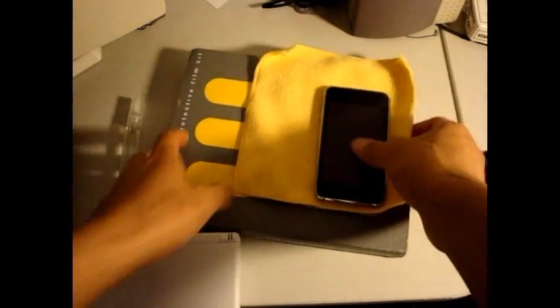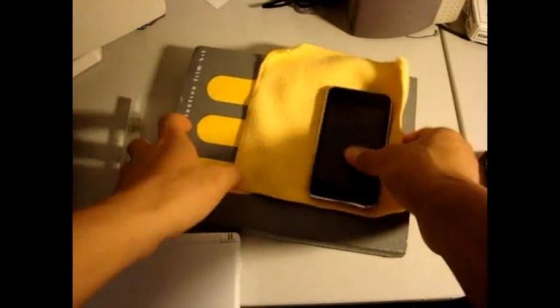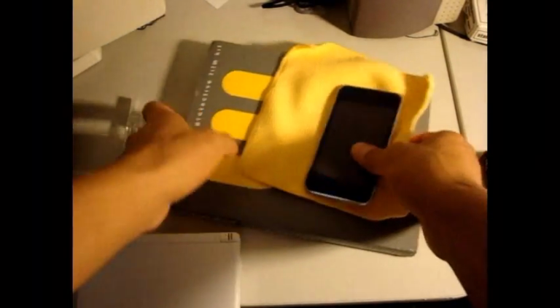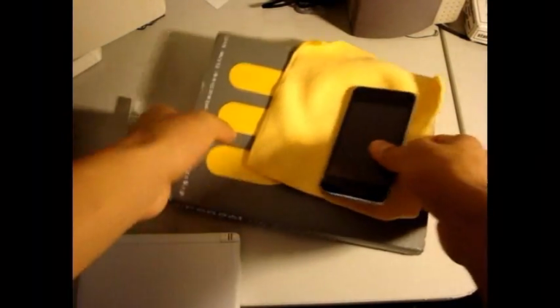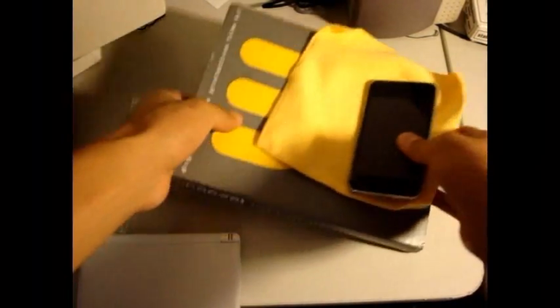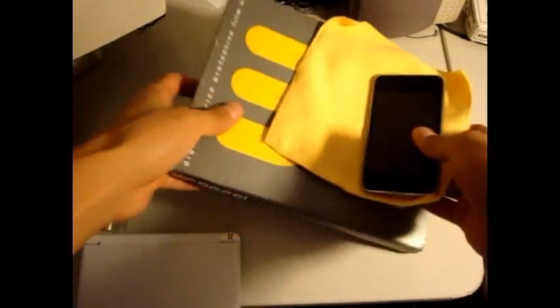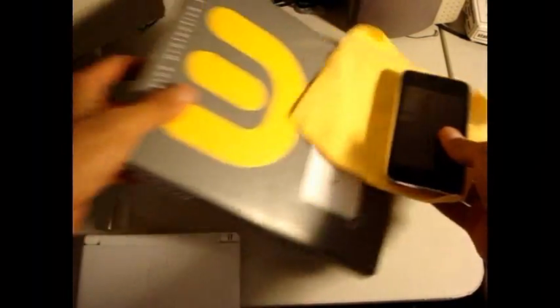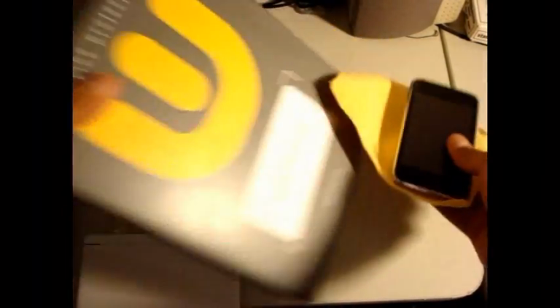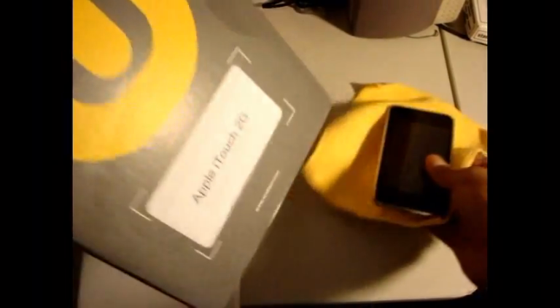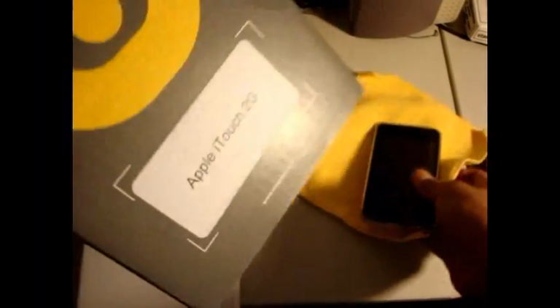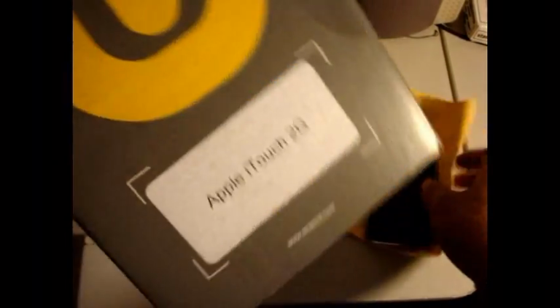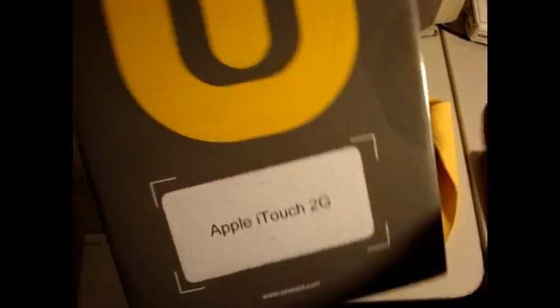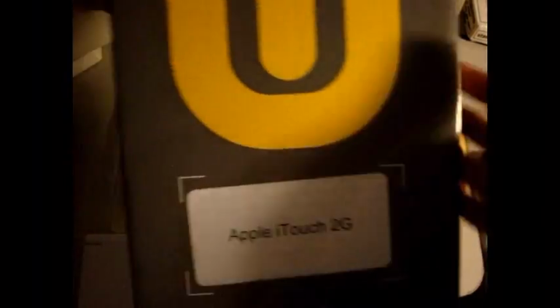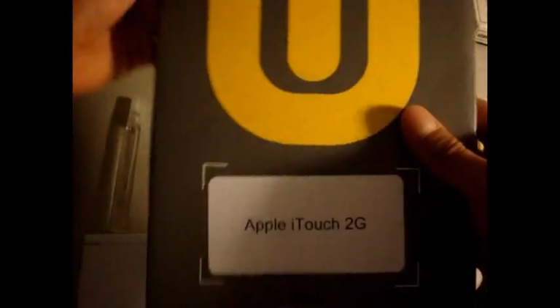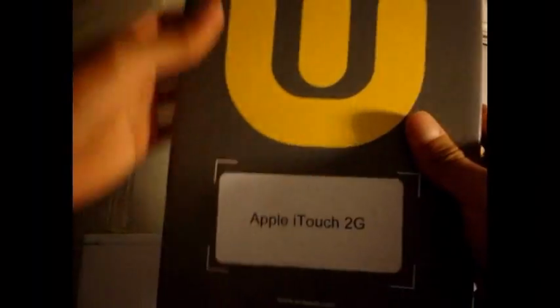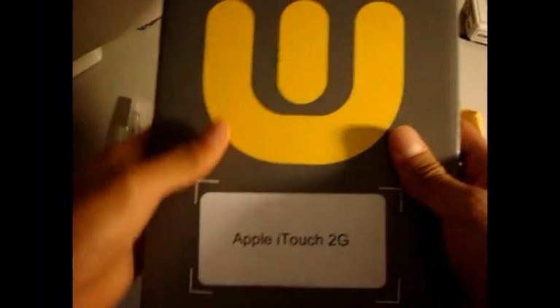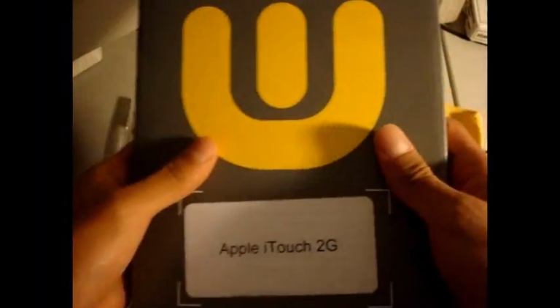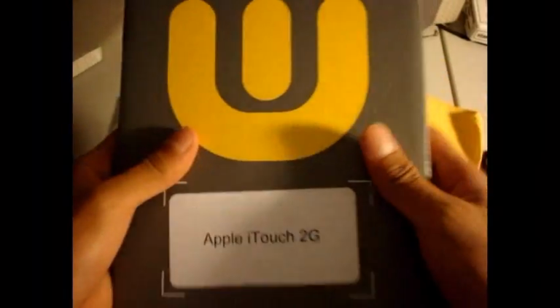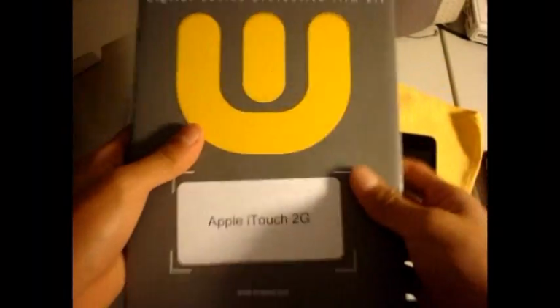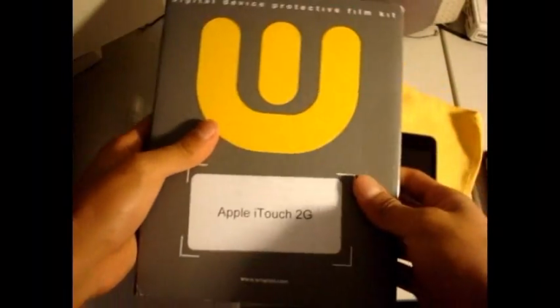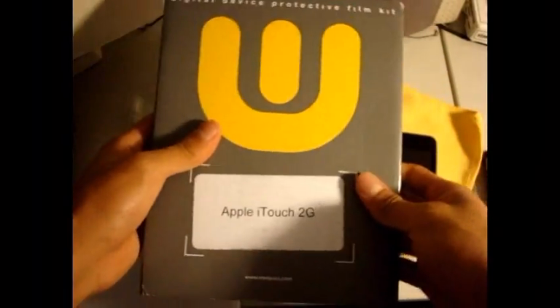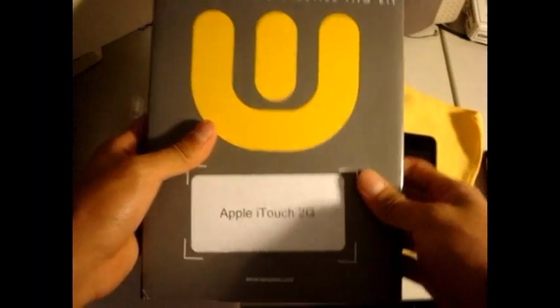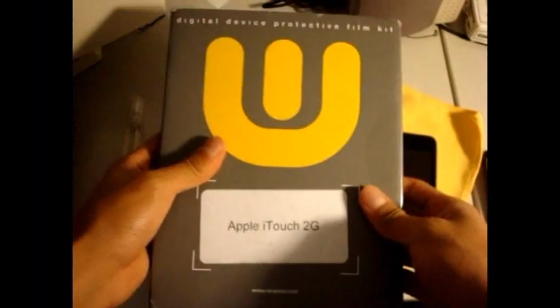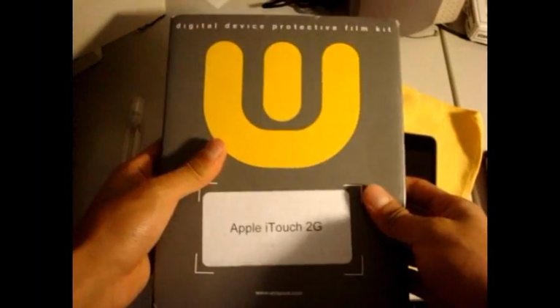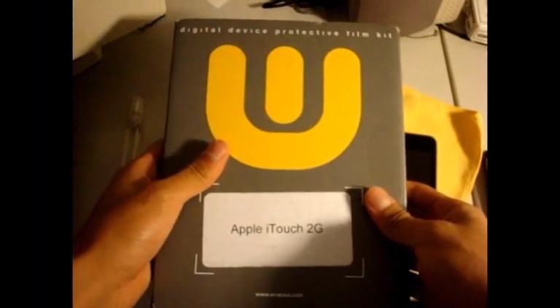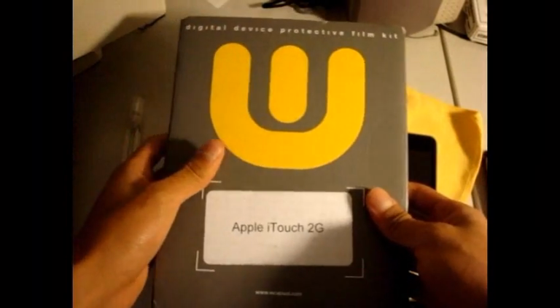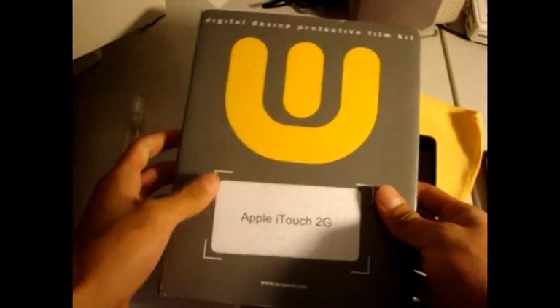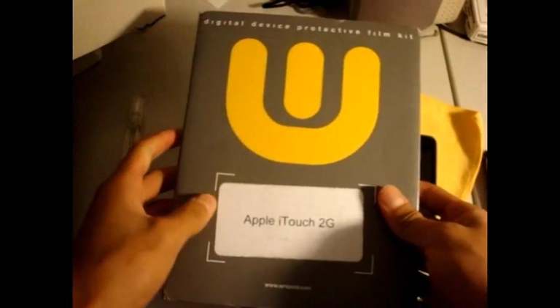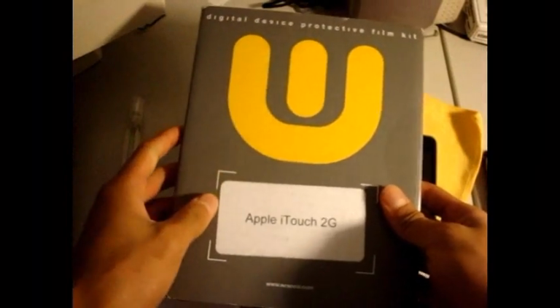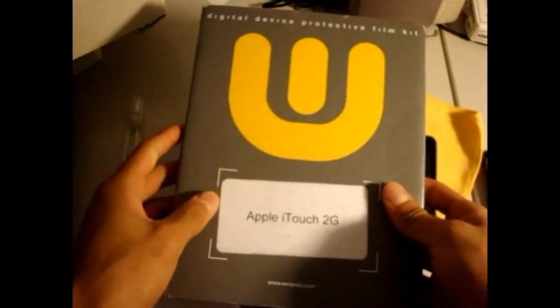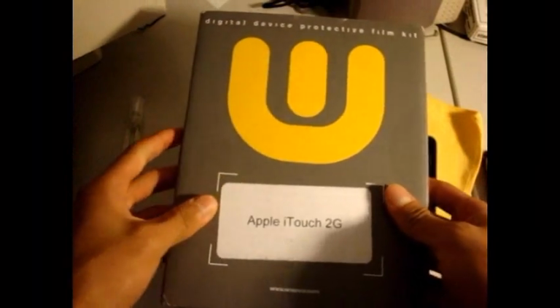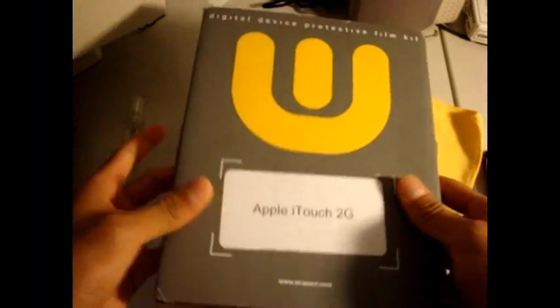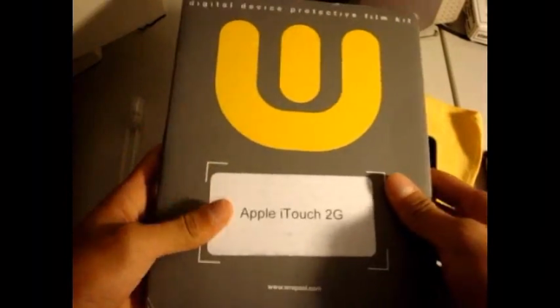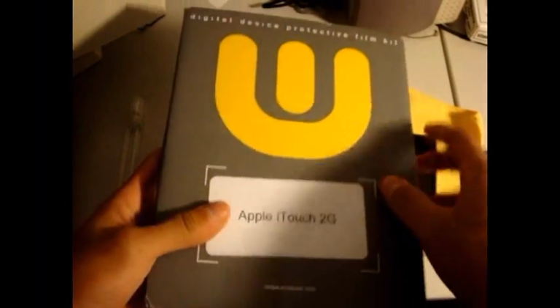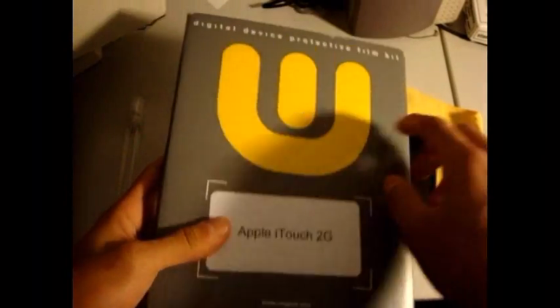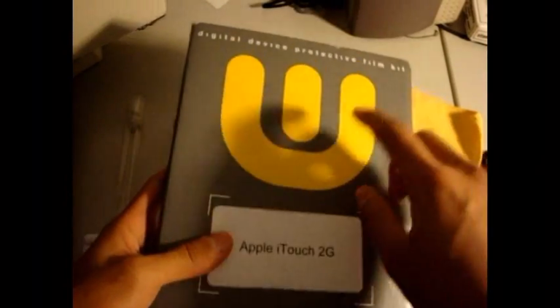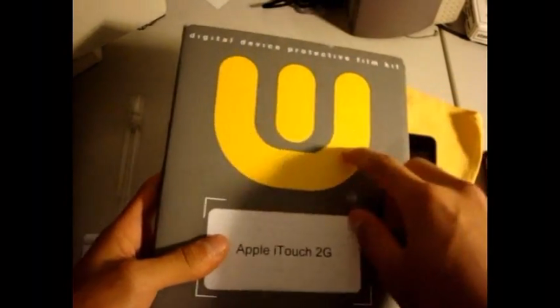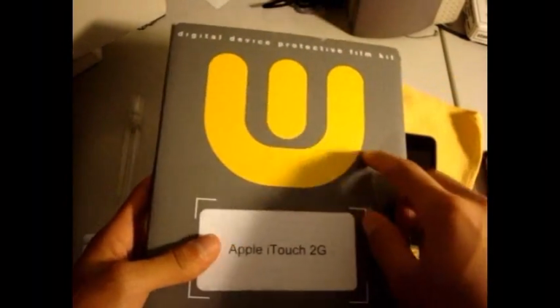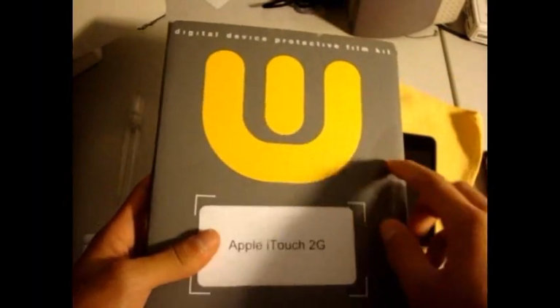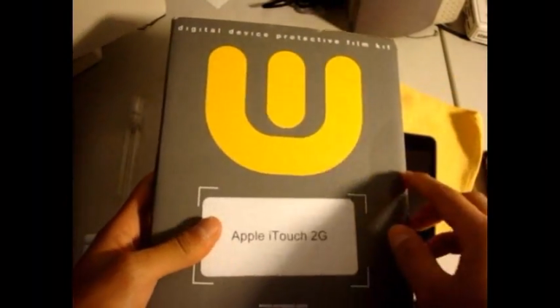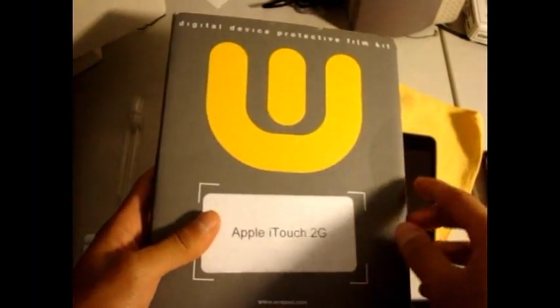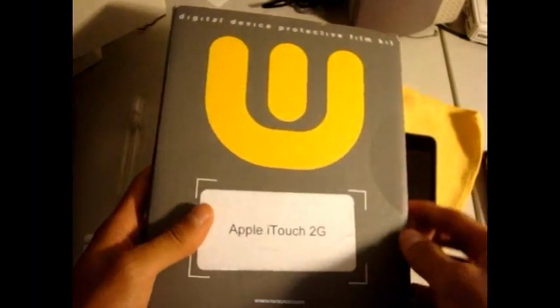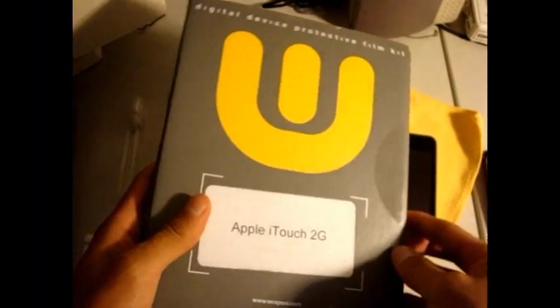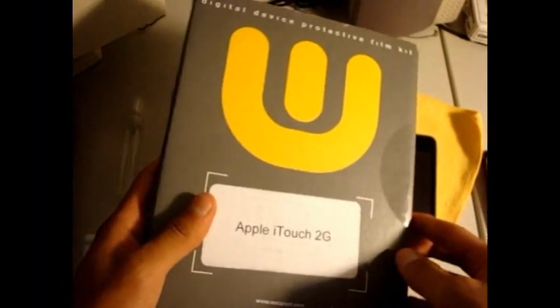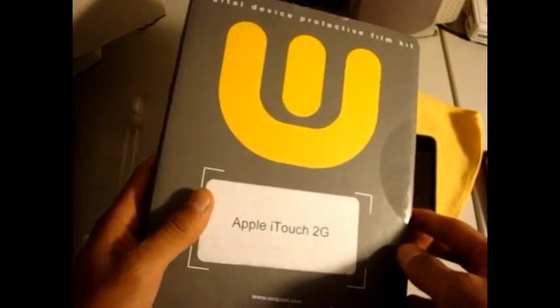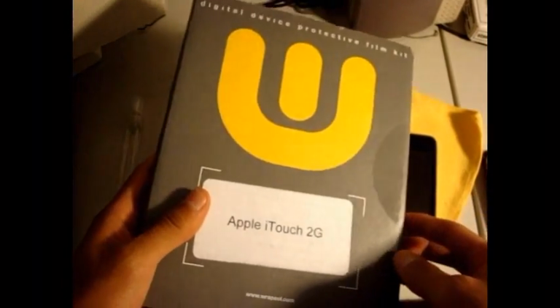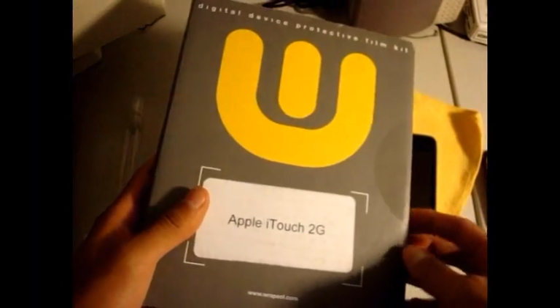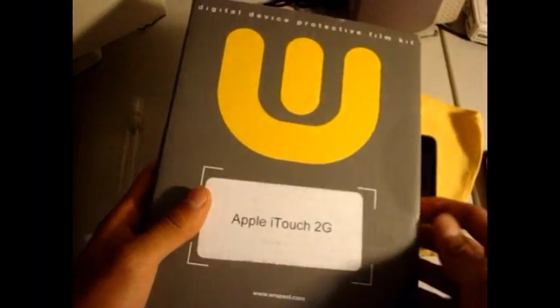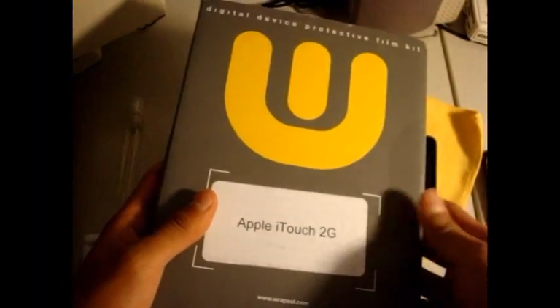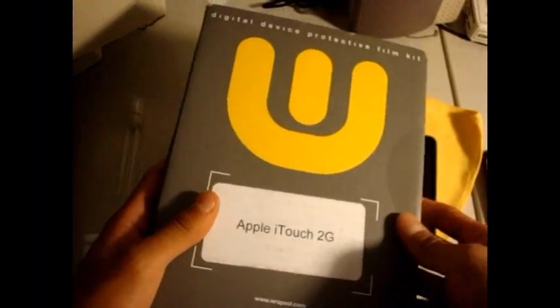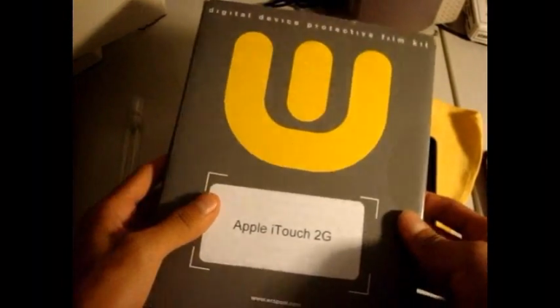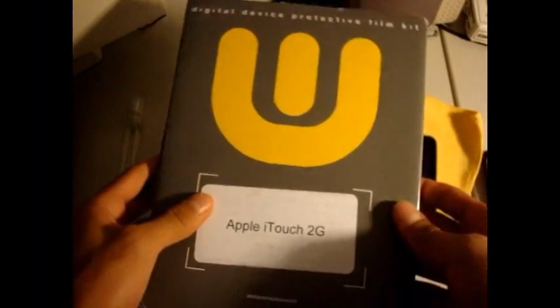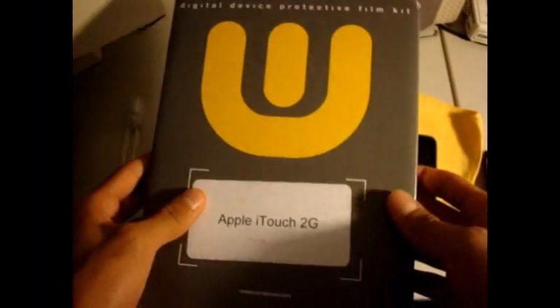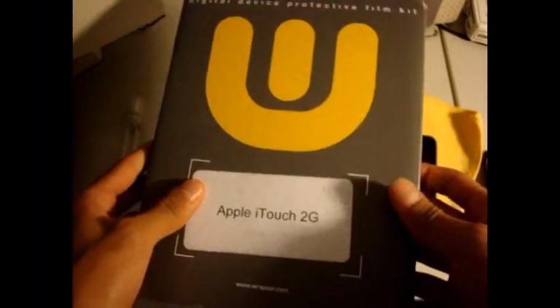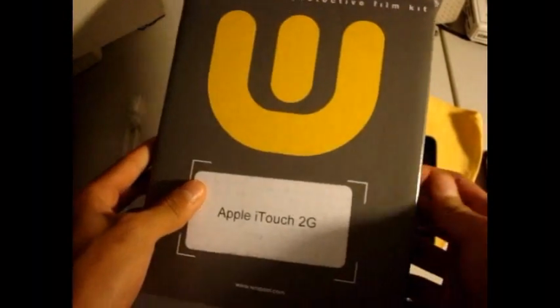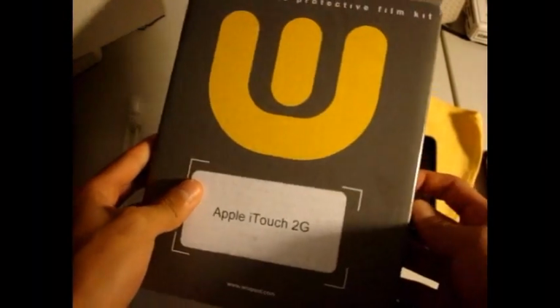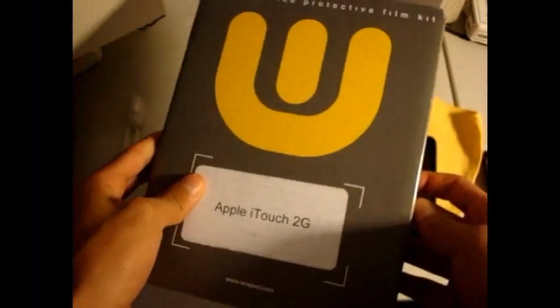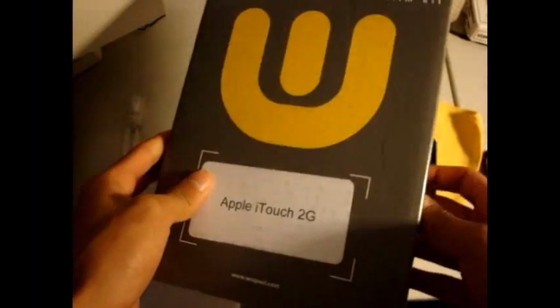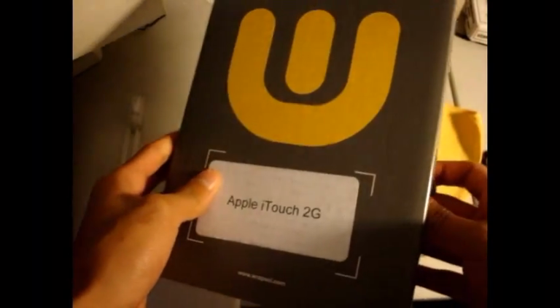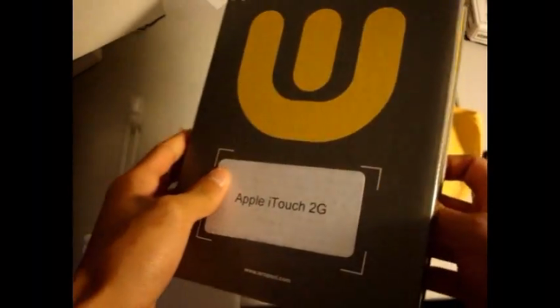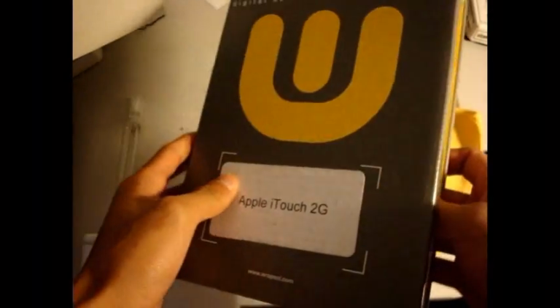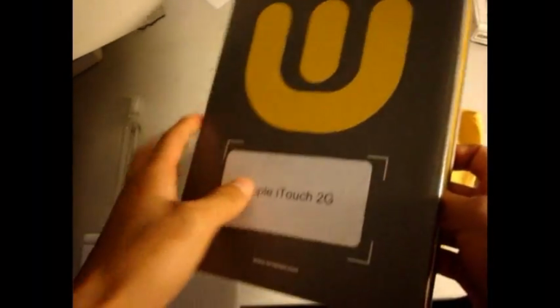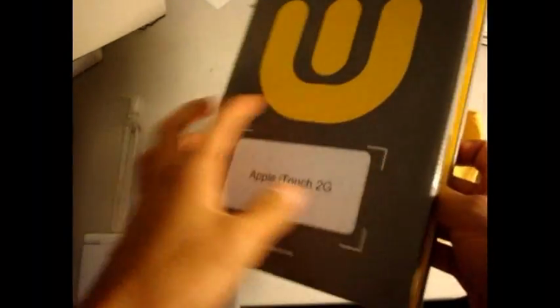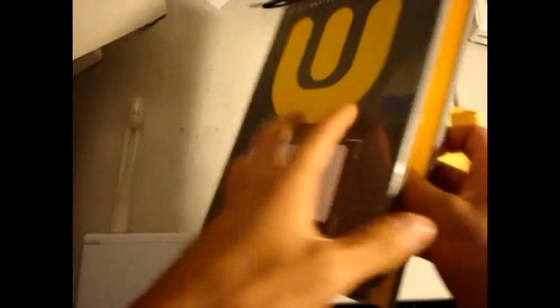As you can see, this is the package. They literally just drop this off at your house. It's made from cardboard, so it's eco-friendly. They're an eco-friendly company.